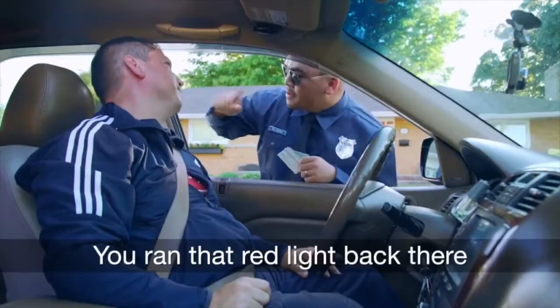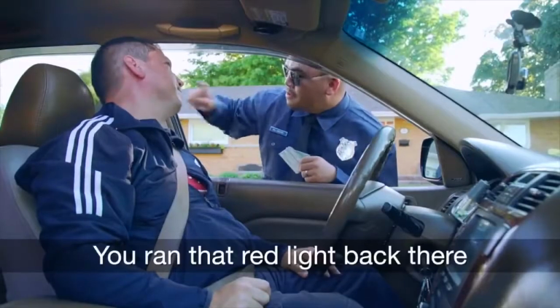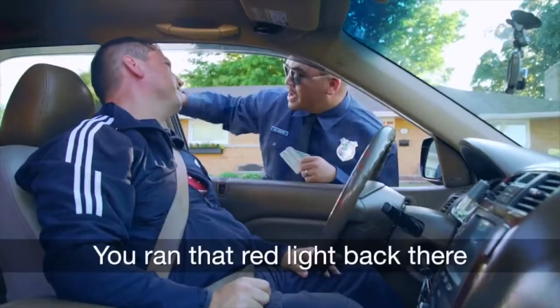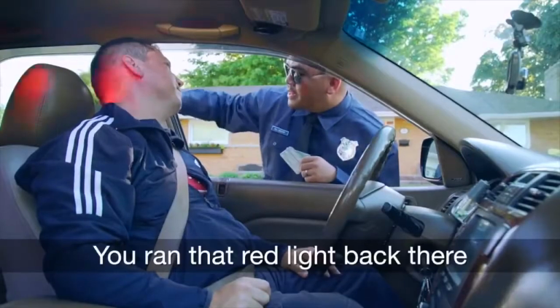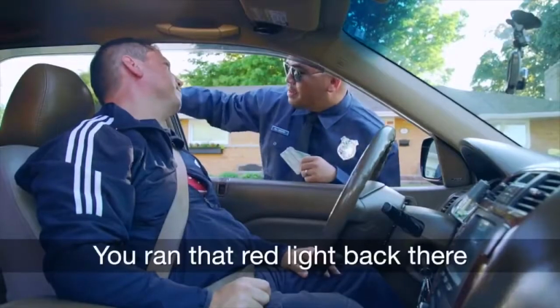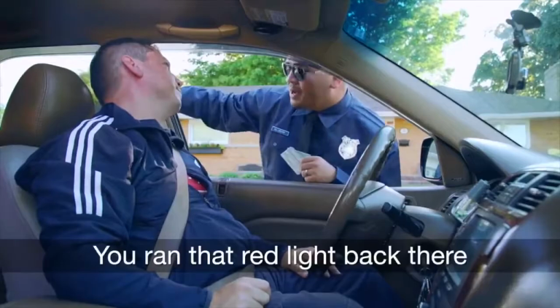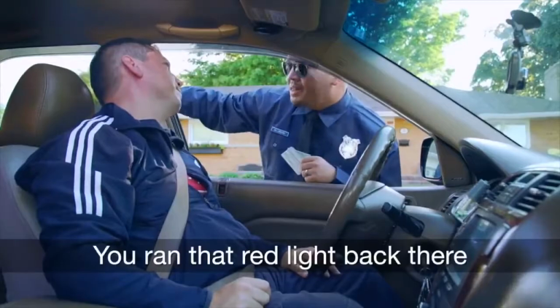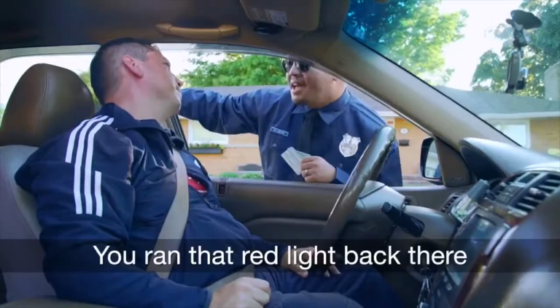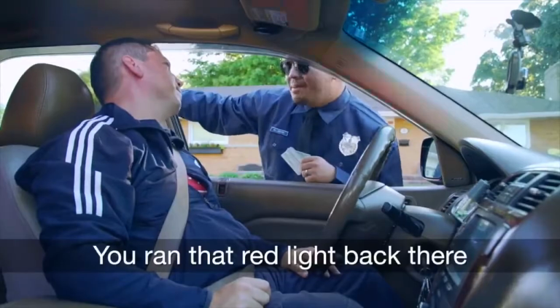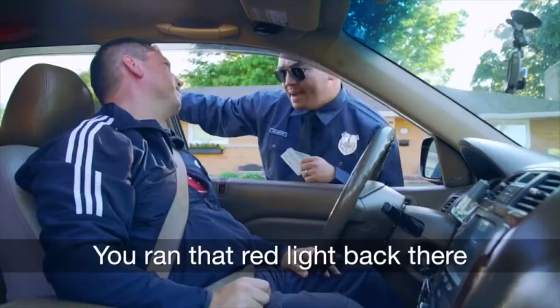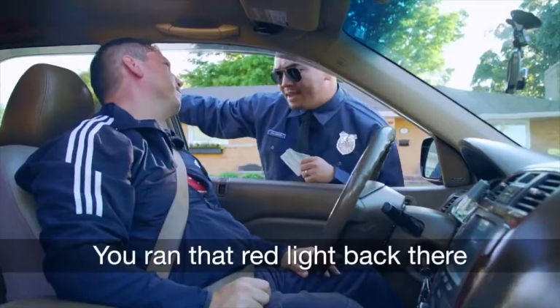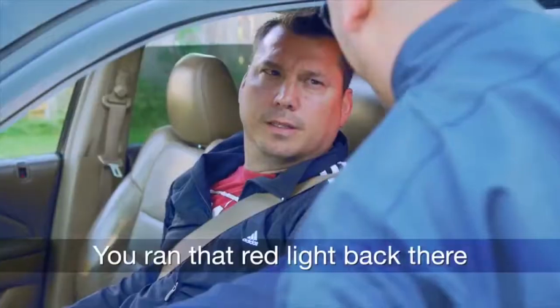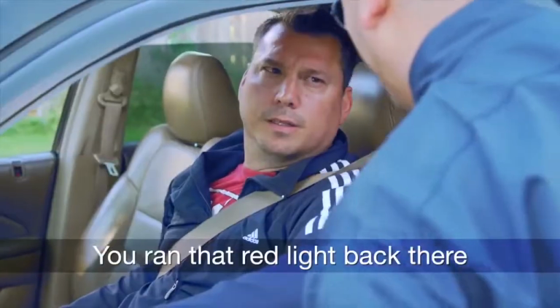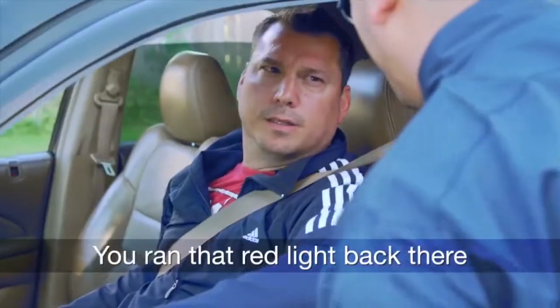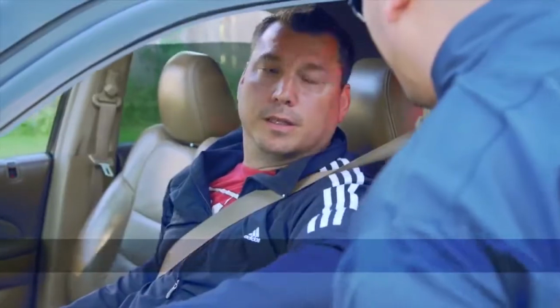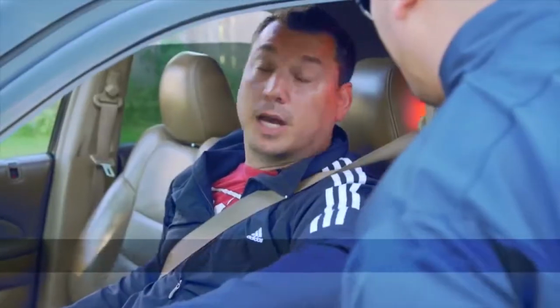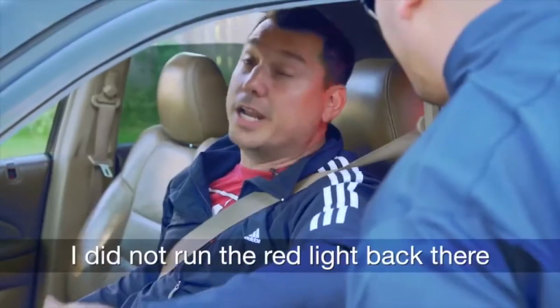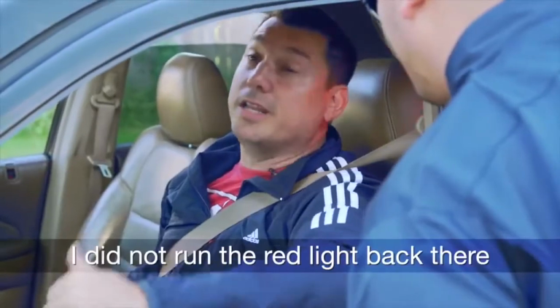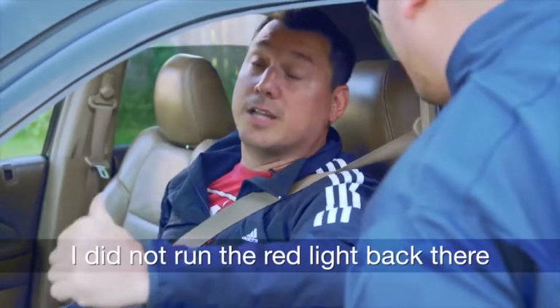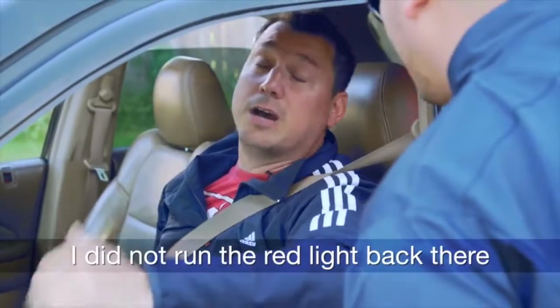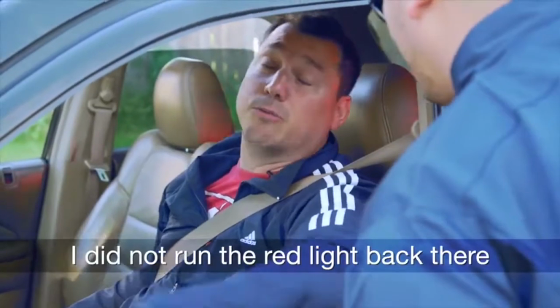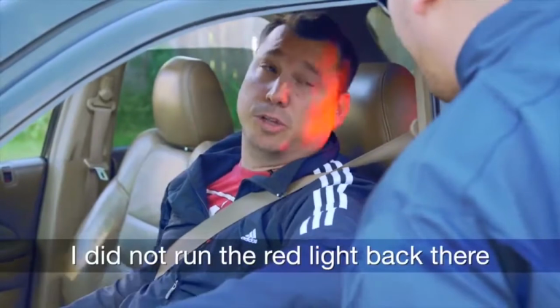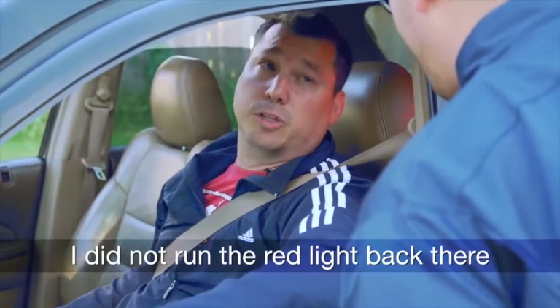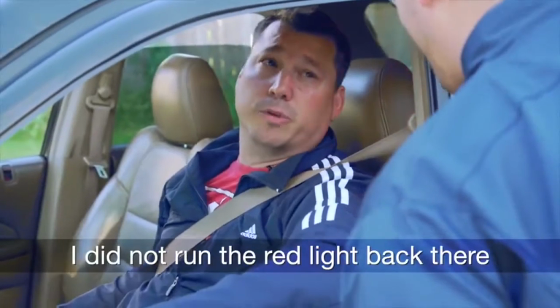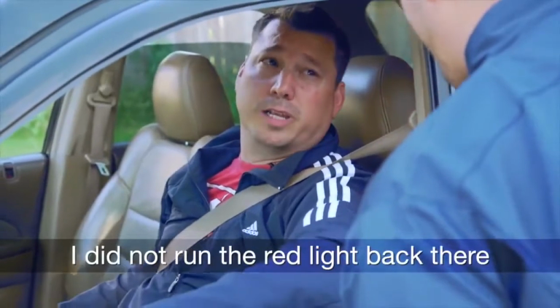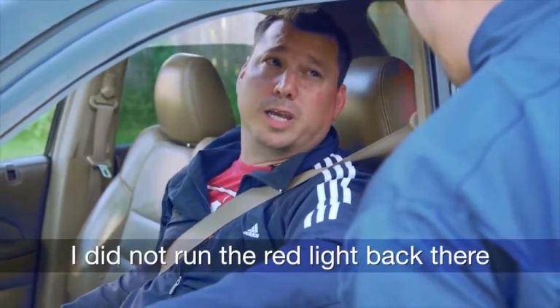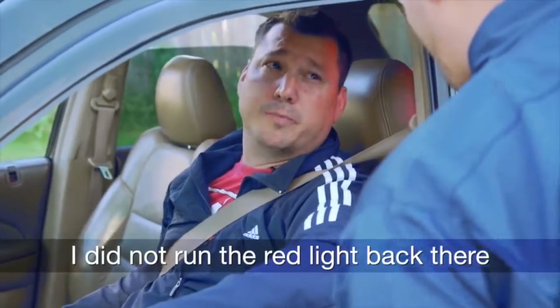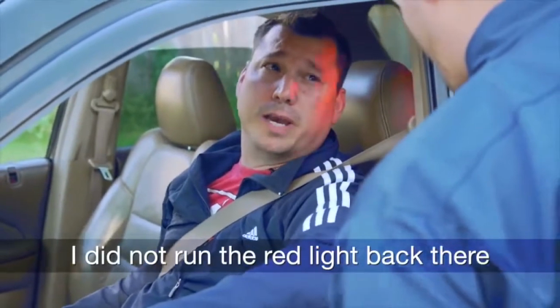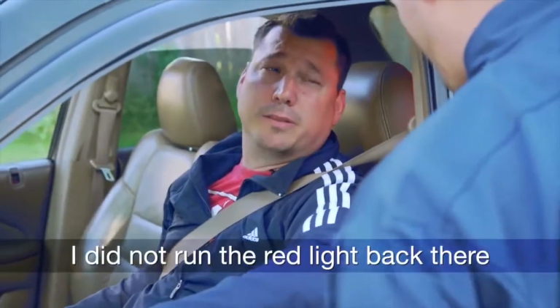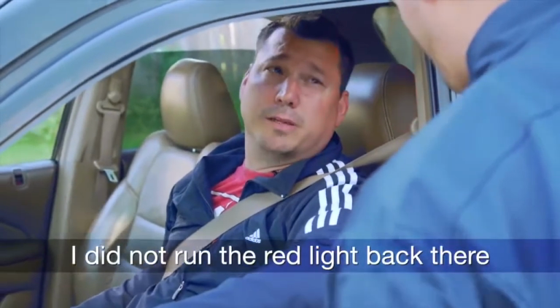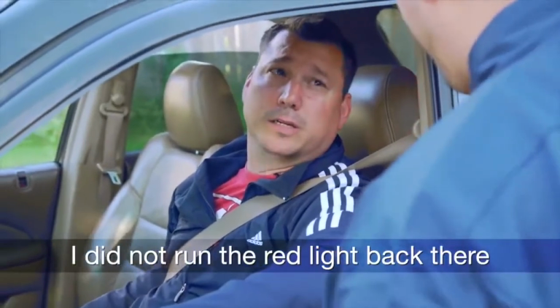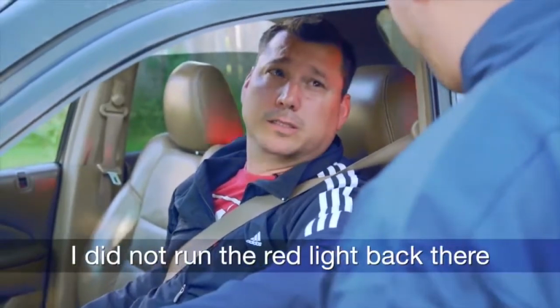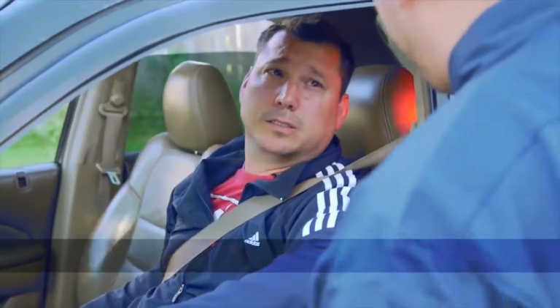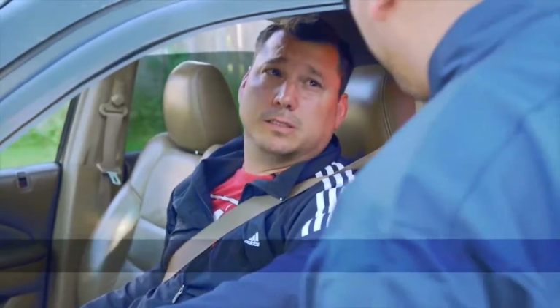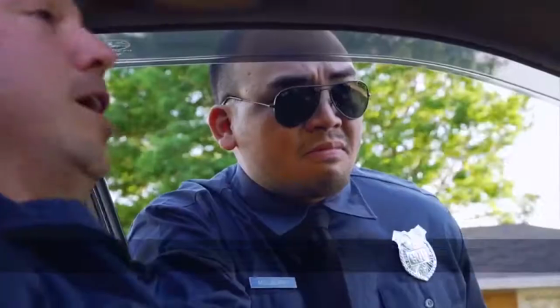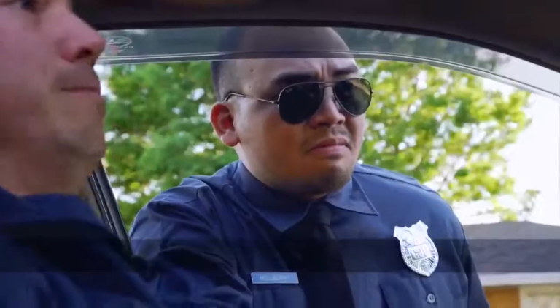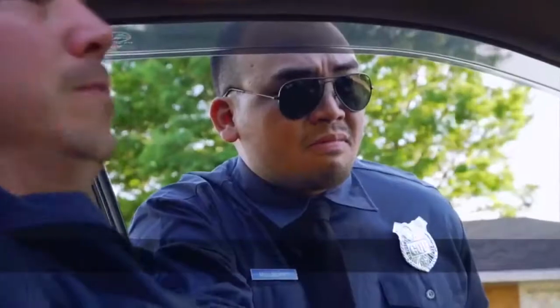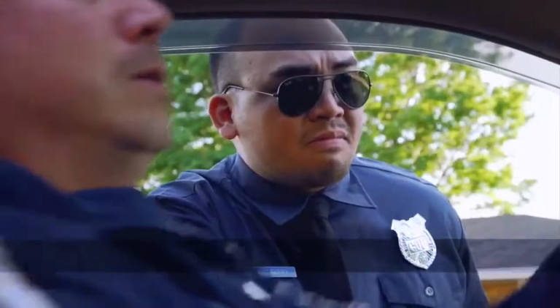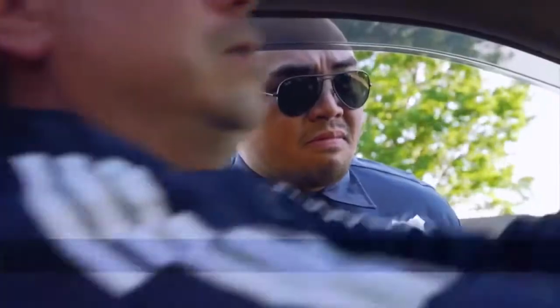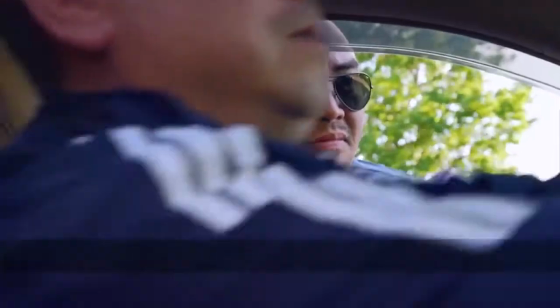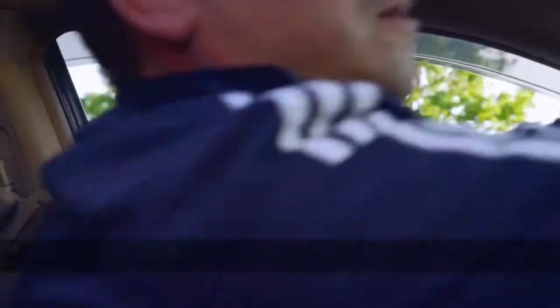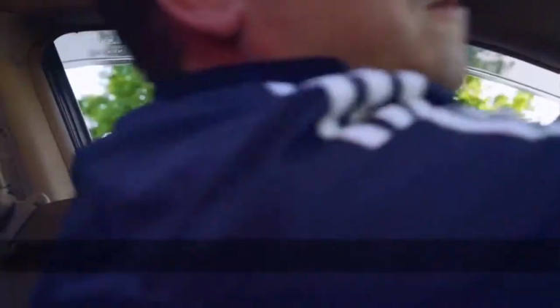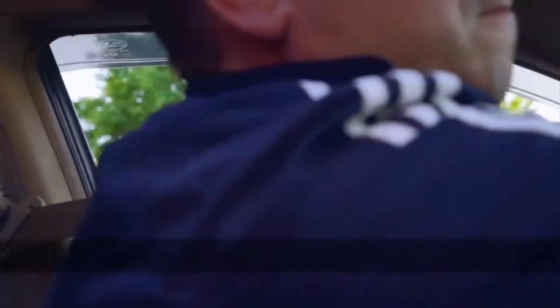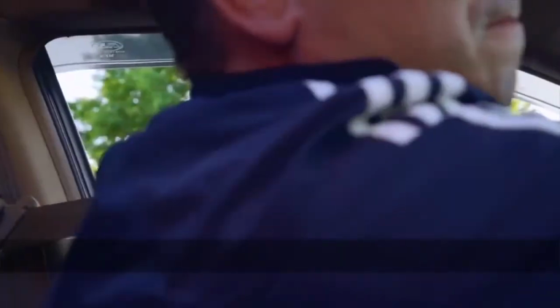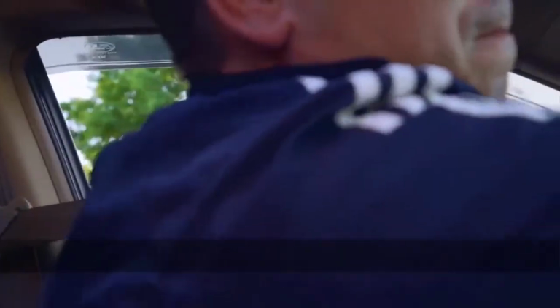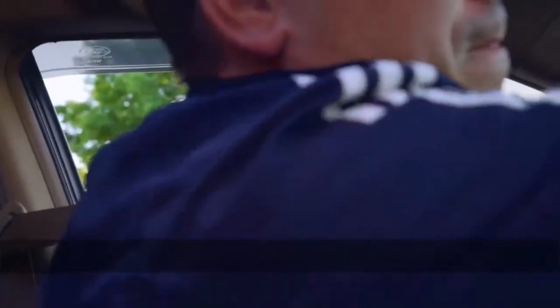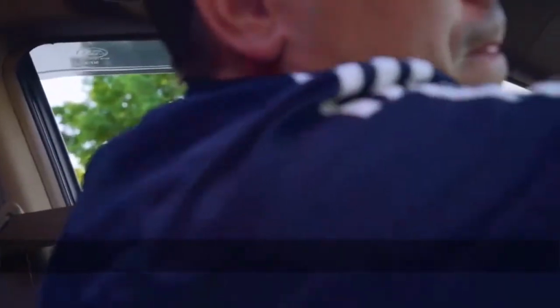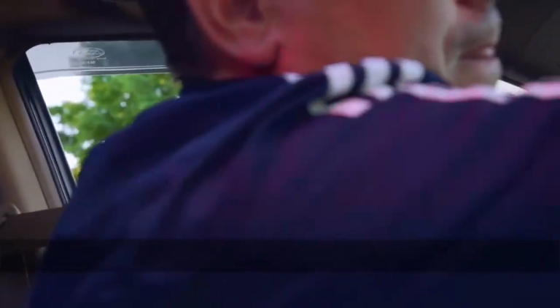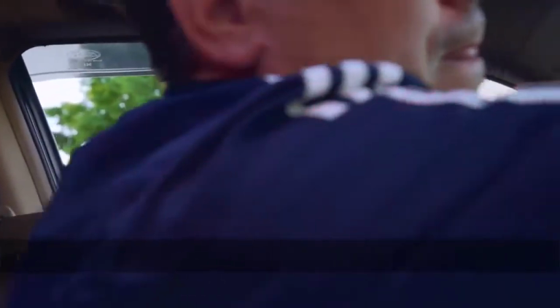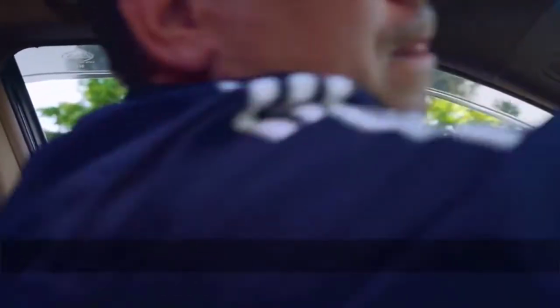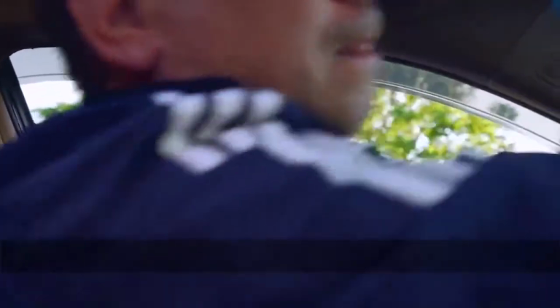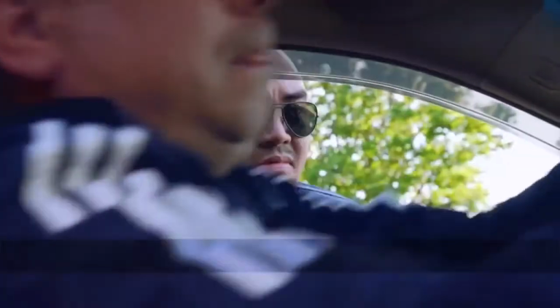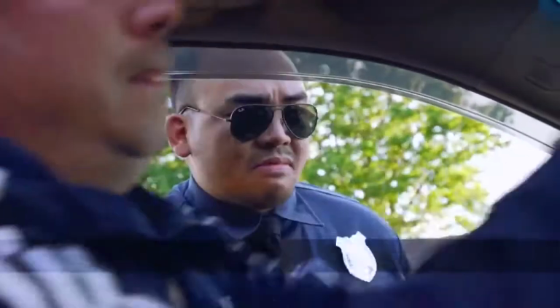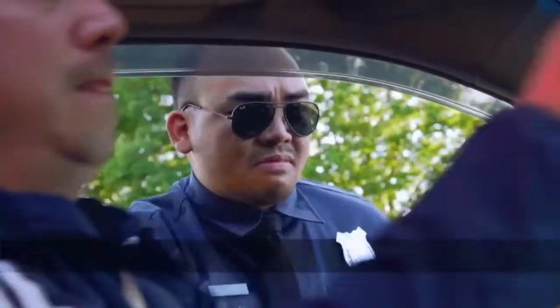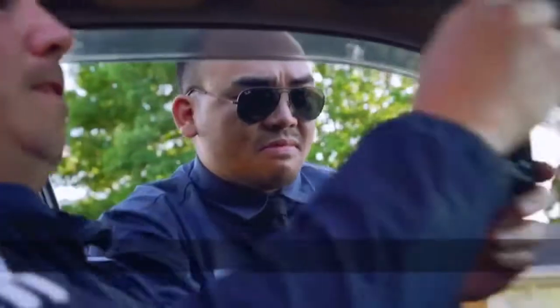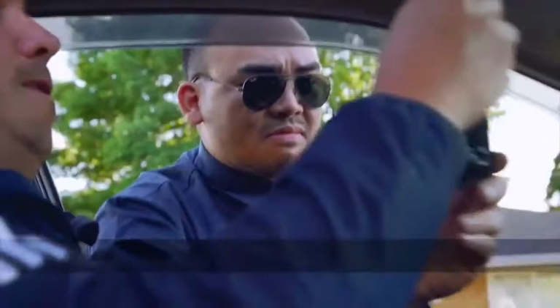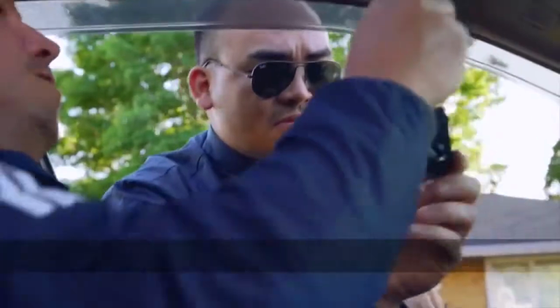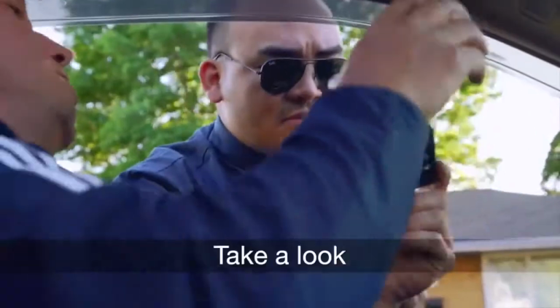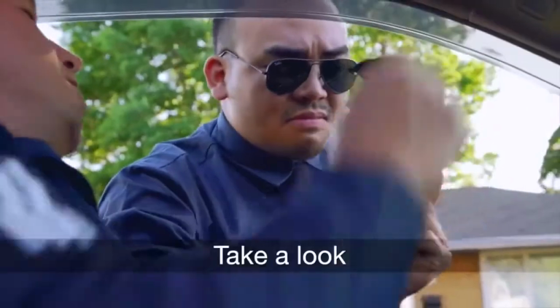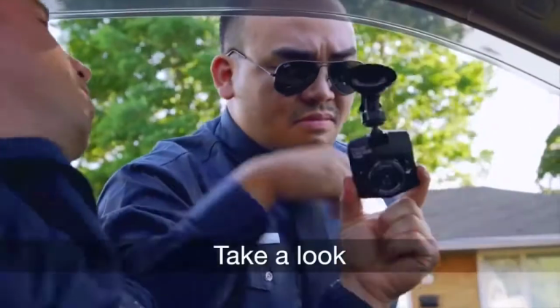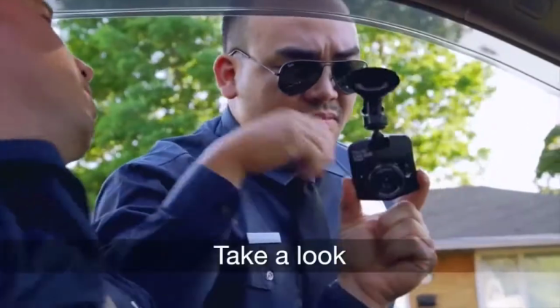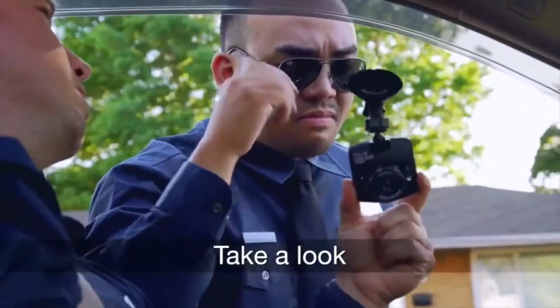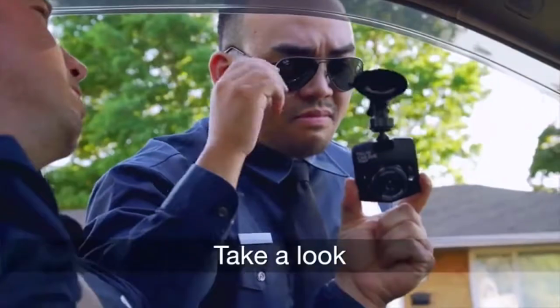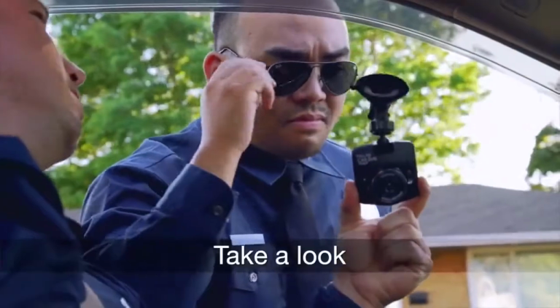You ran that red light back there. I did not run the red light back there. Take a look.